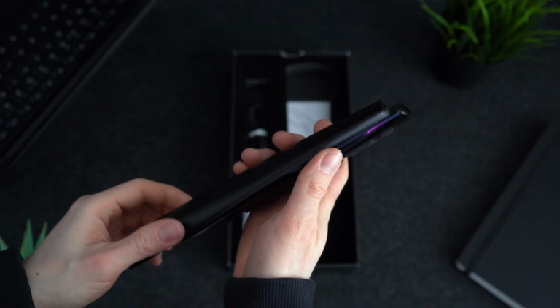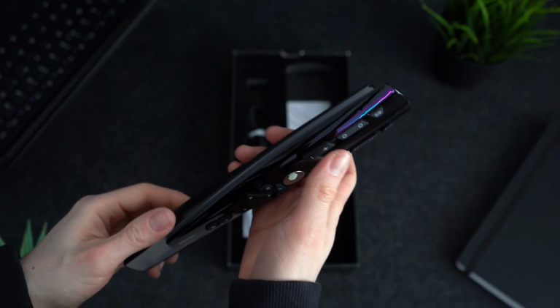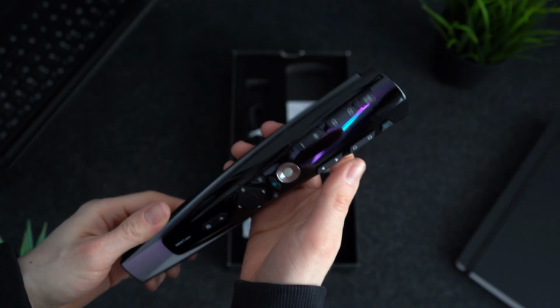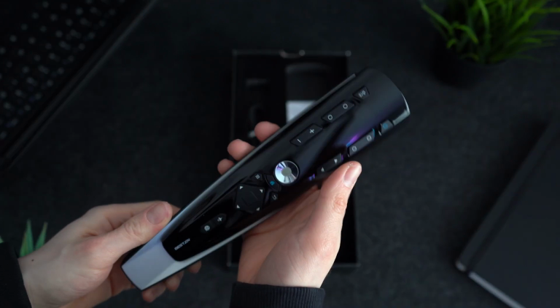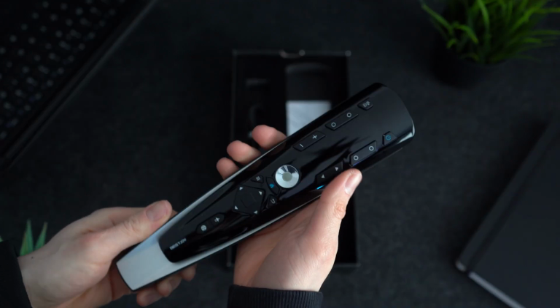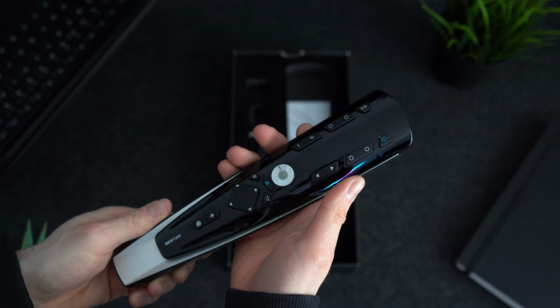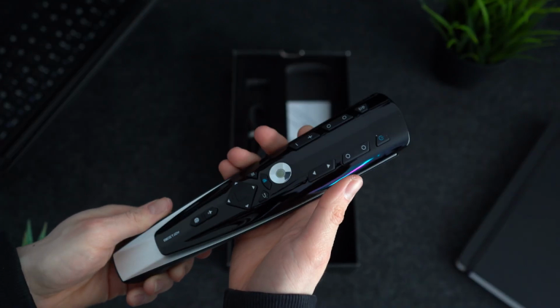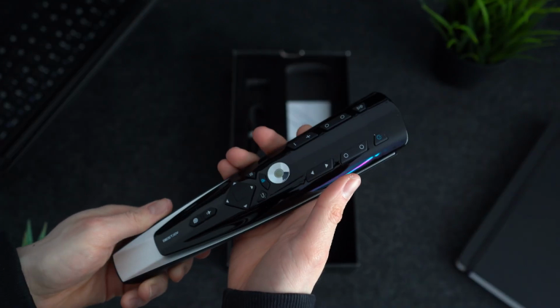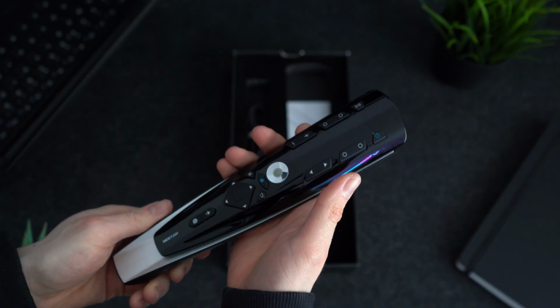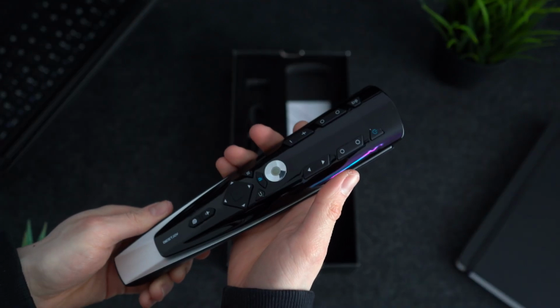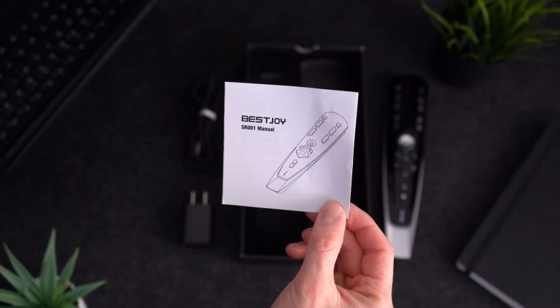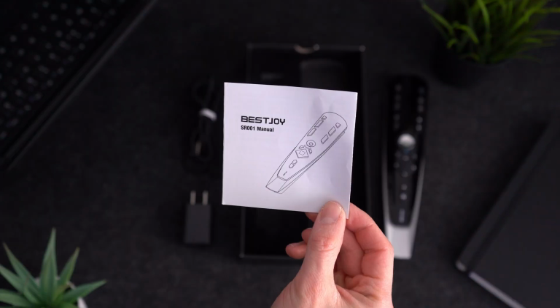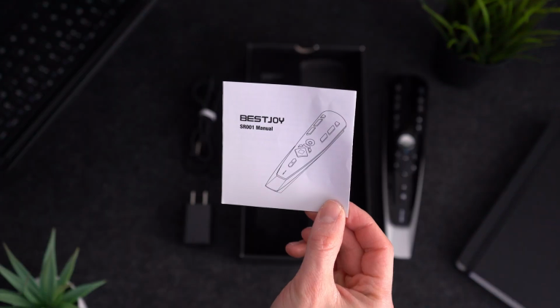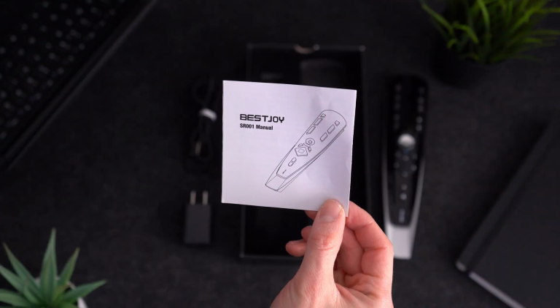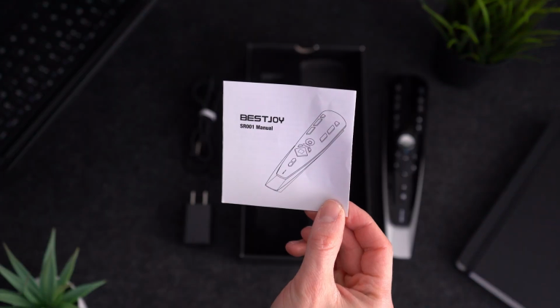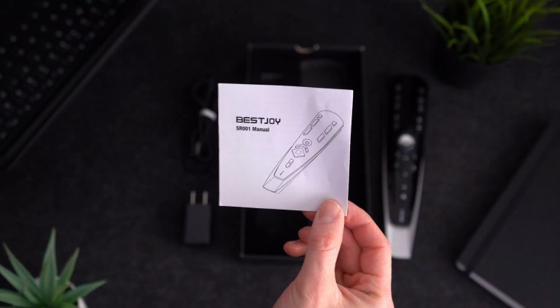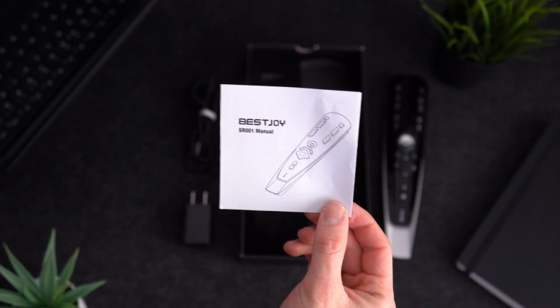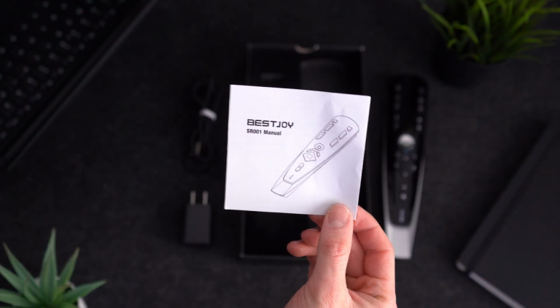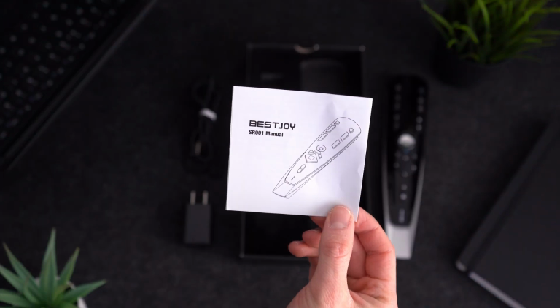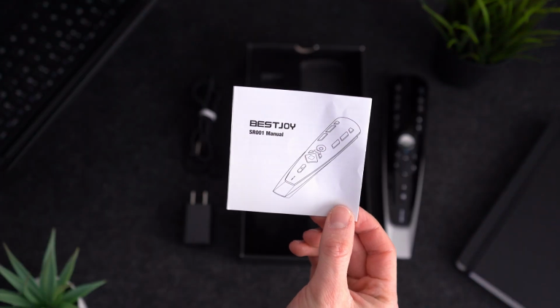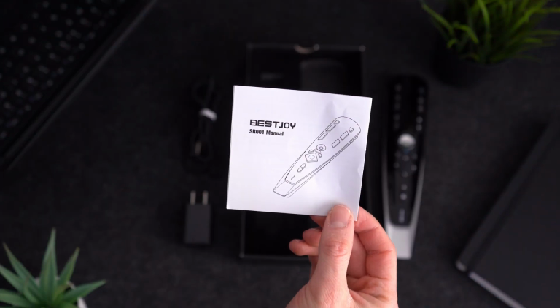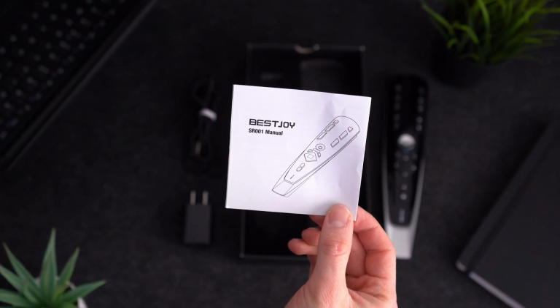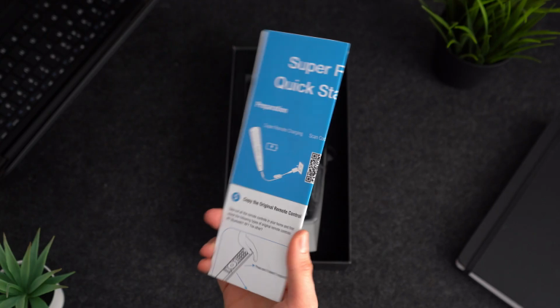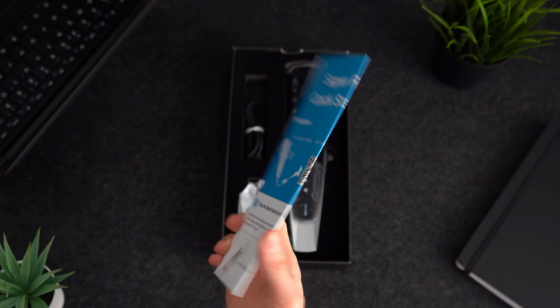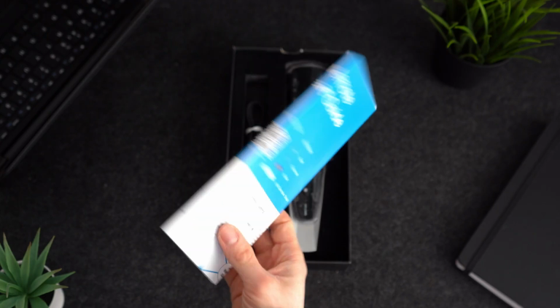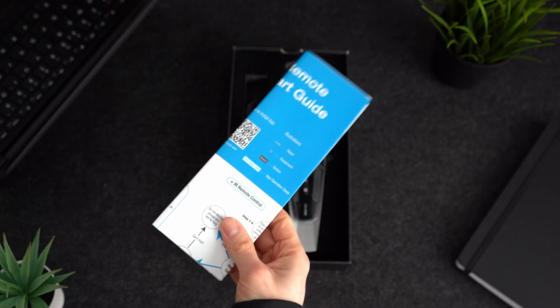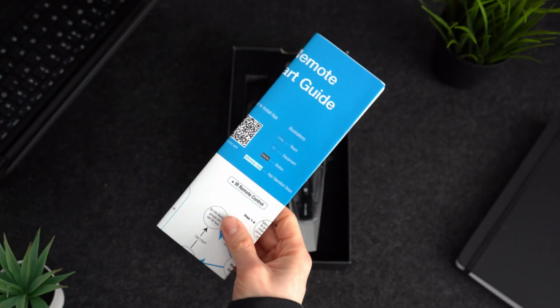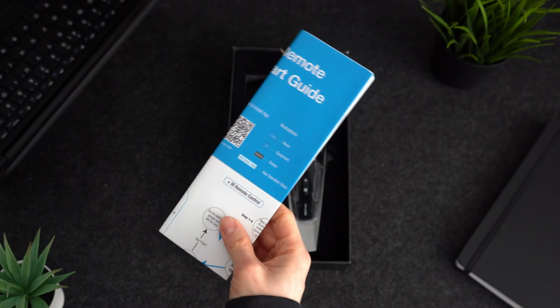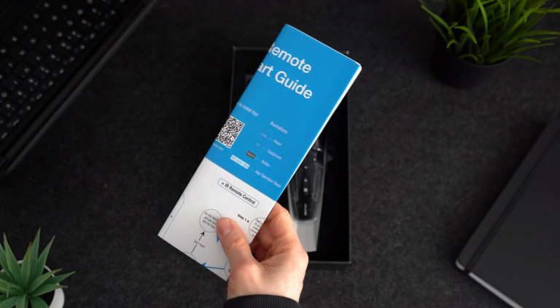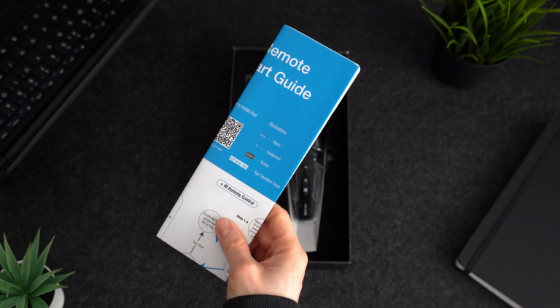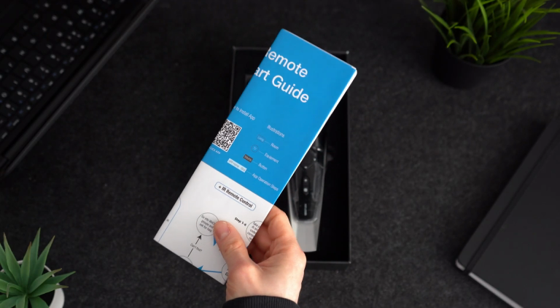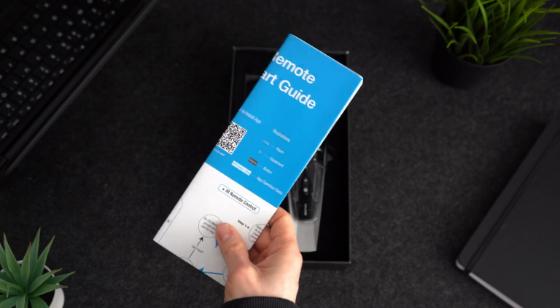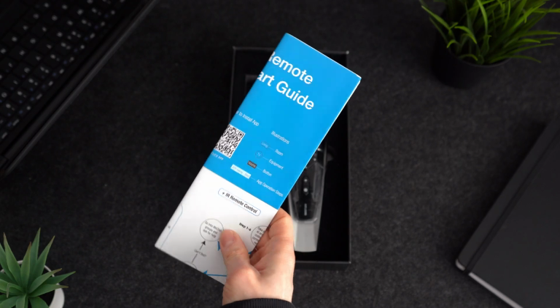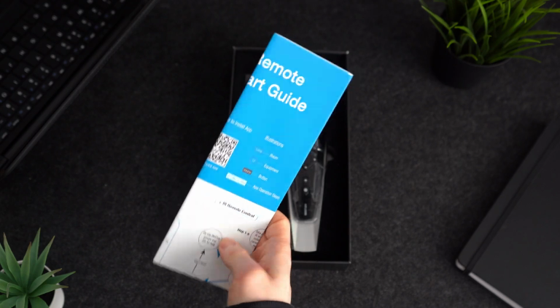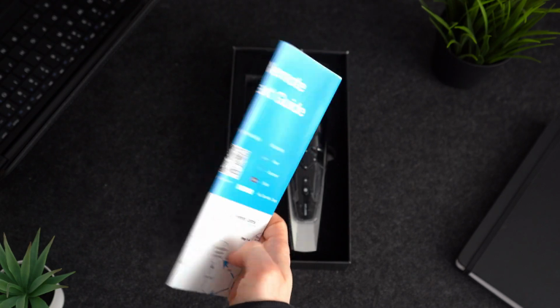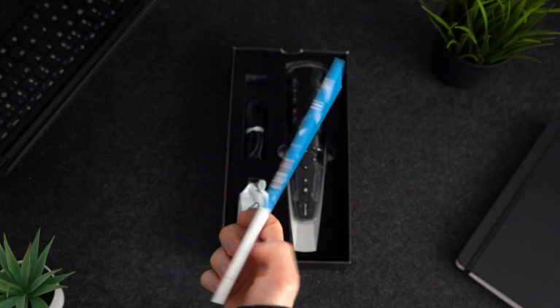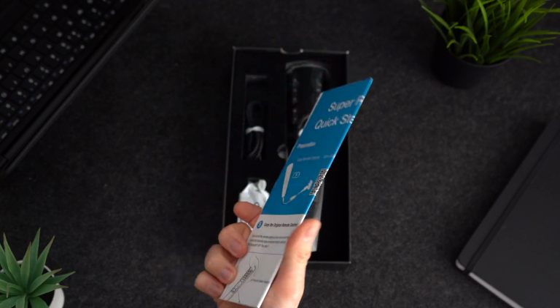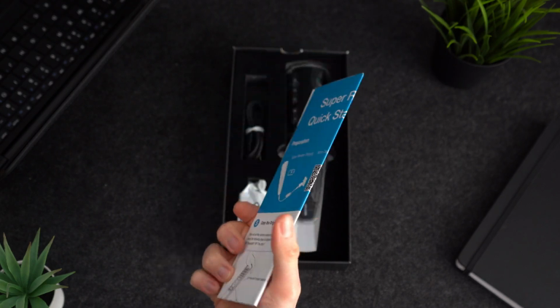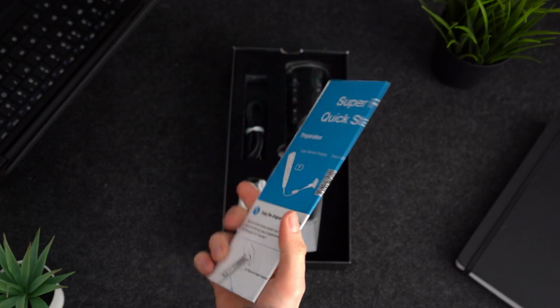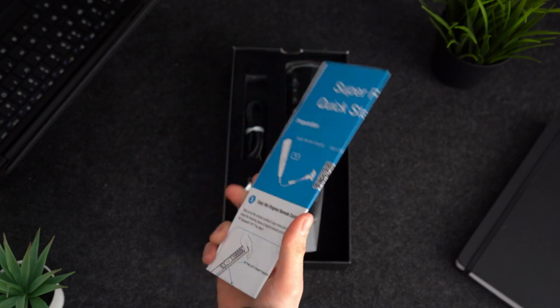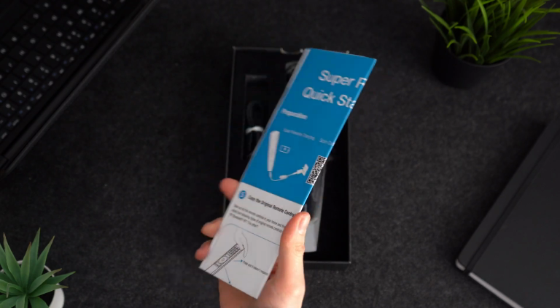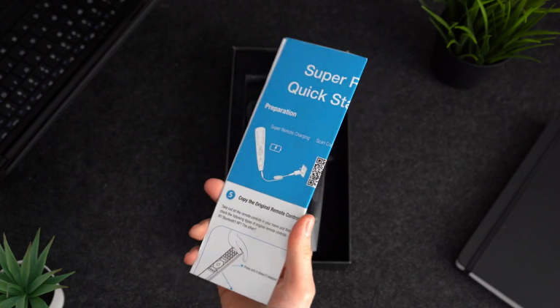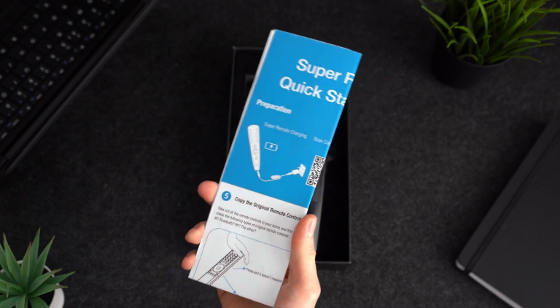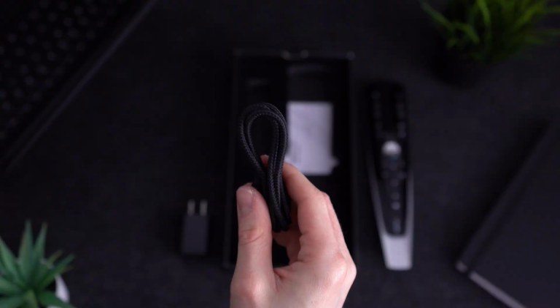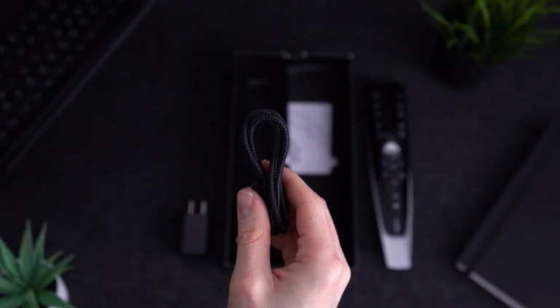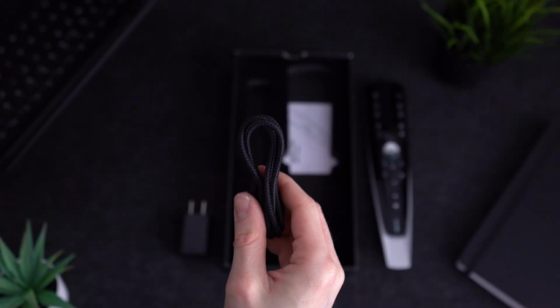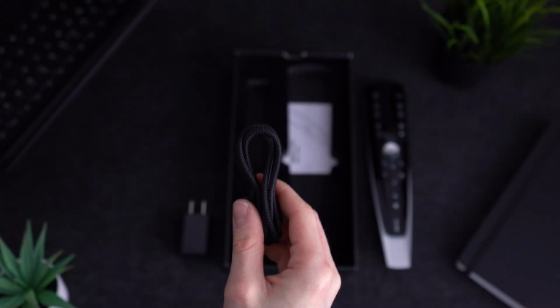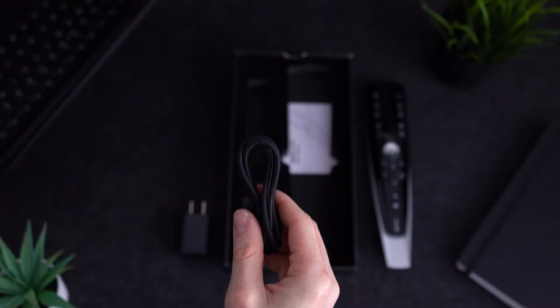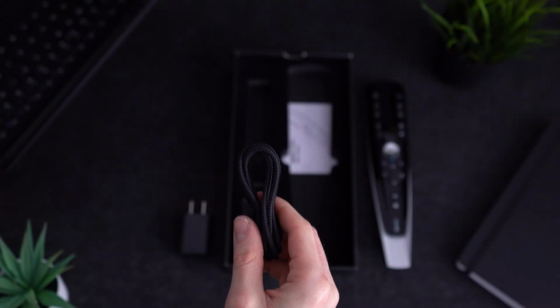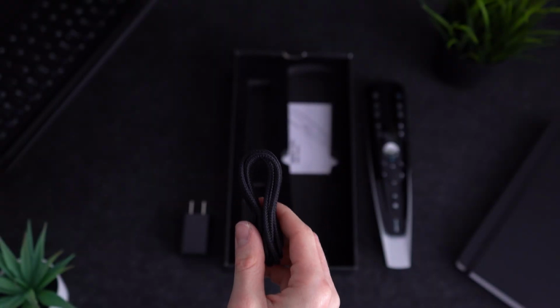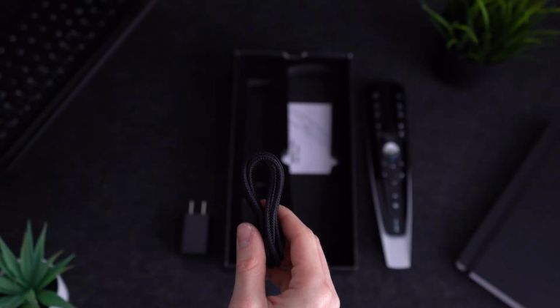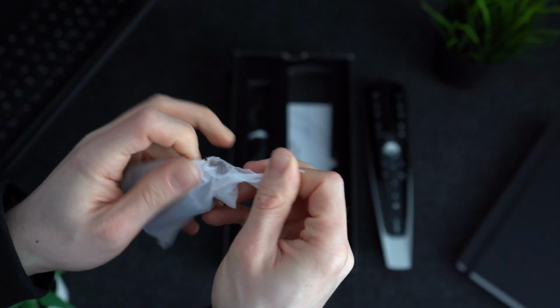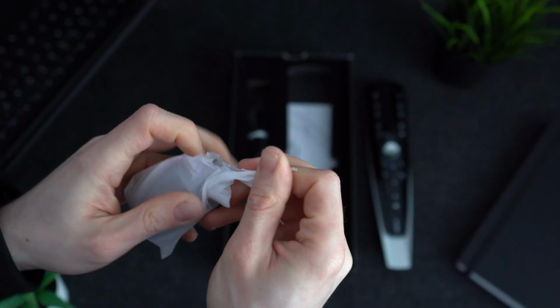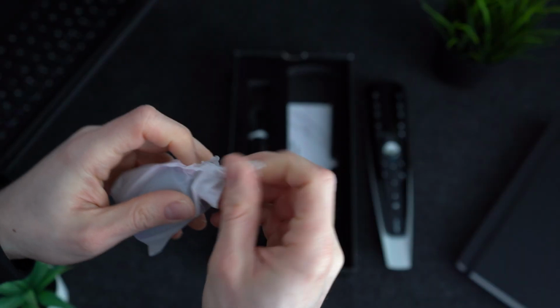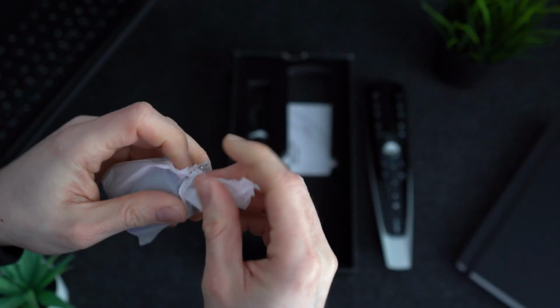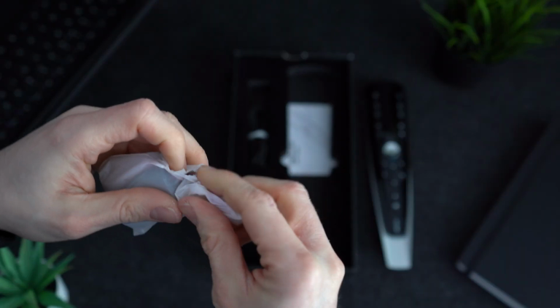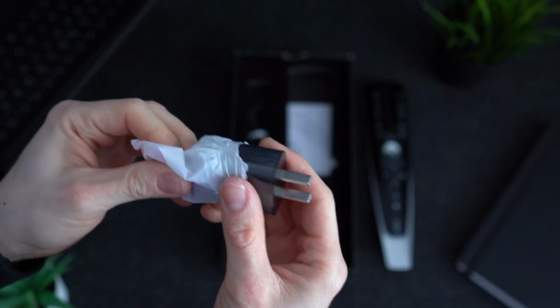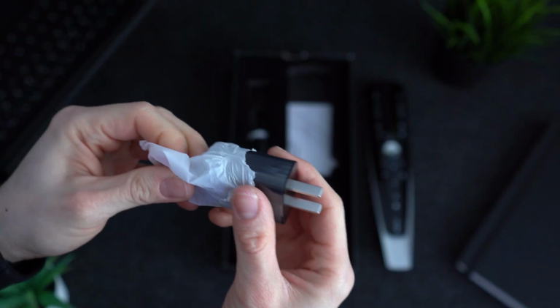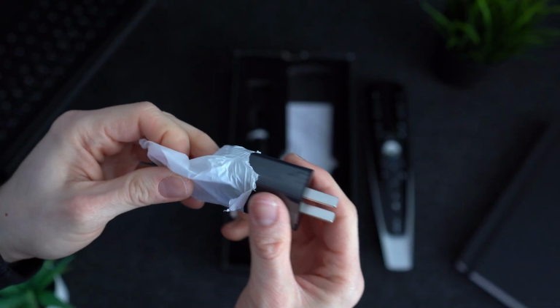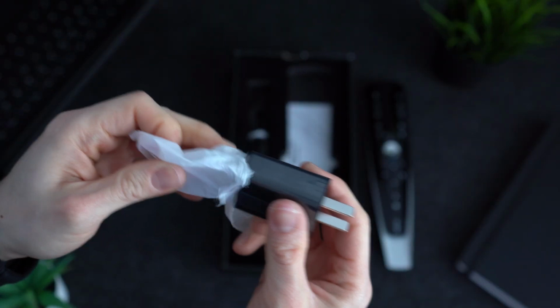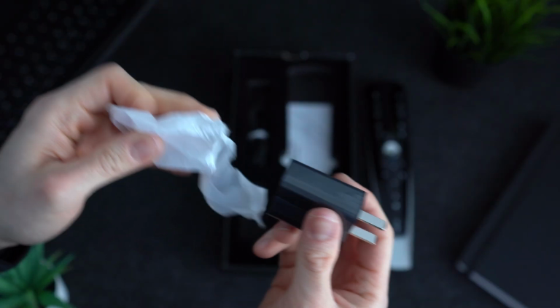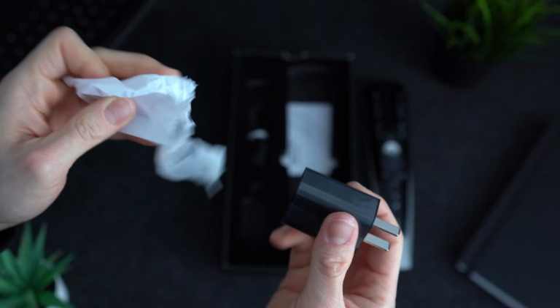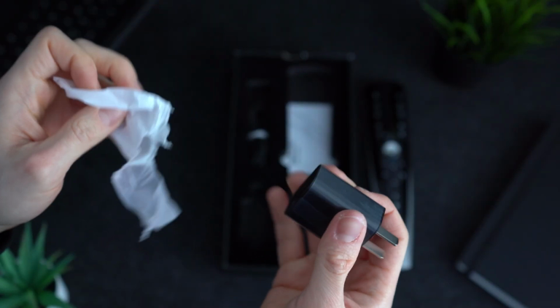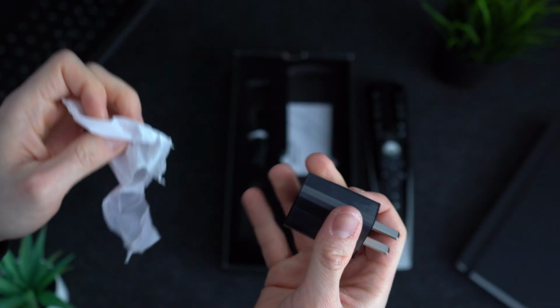Along with the remote we have the instructions, a quick start guide, a braided USB cable and a USB plug.